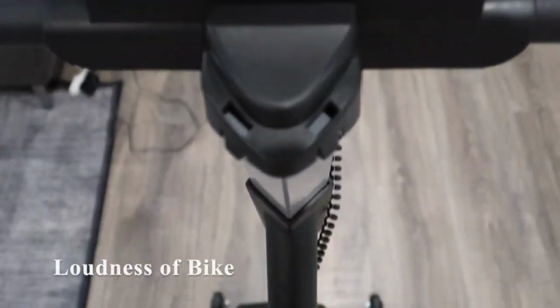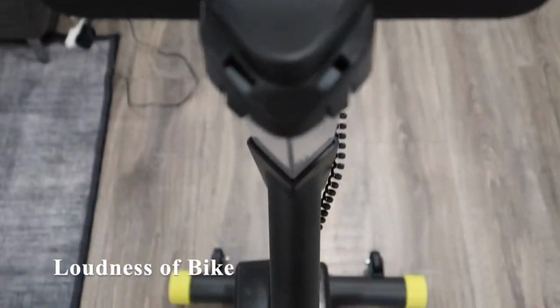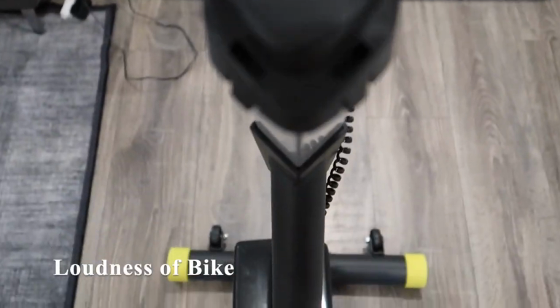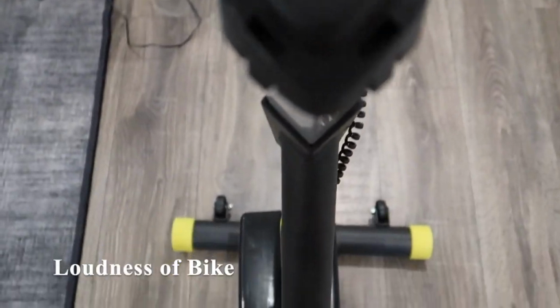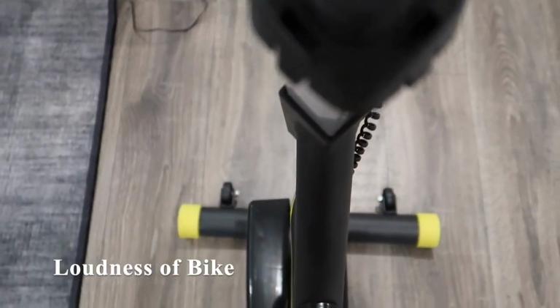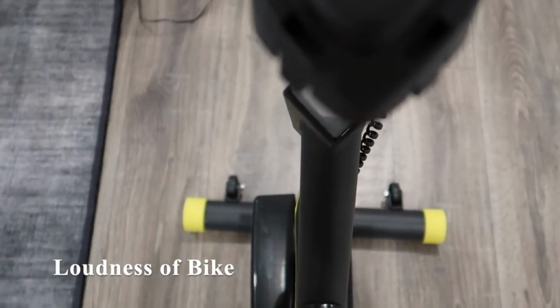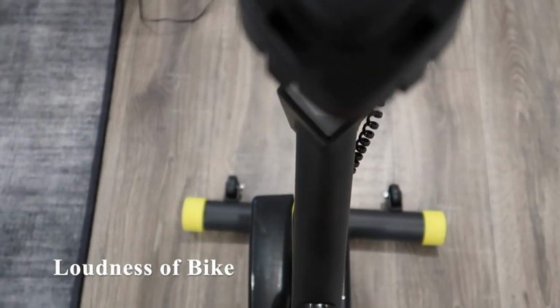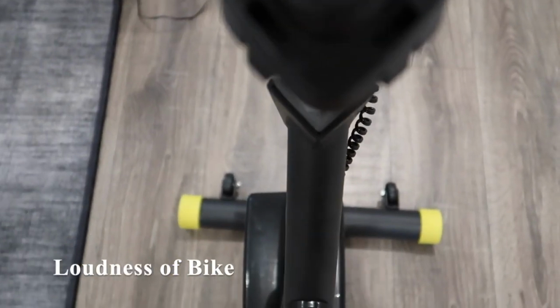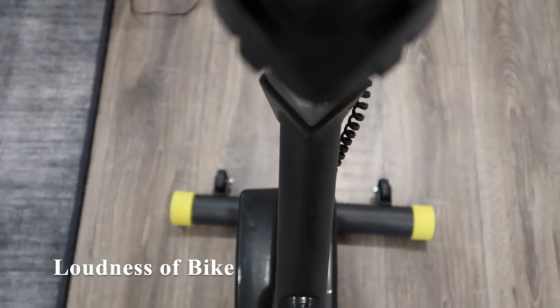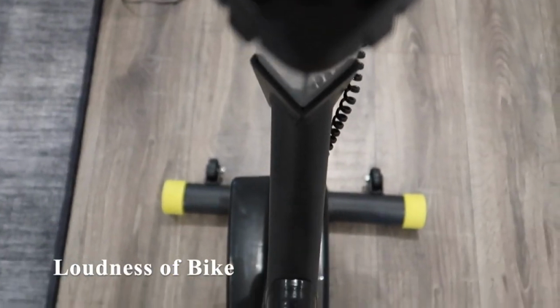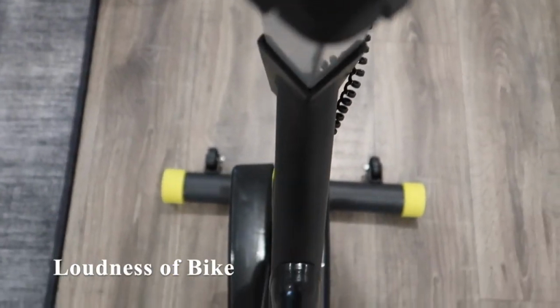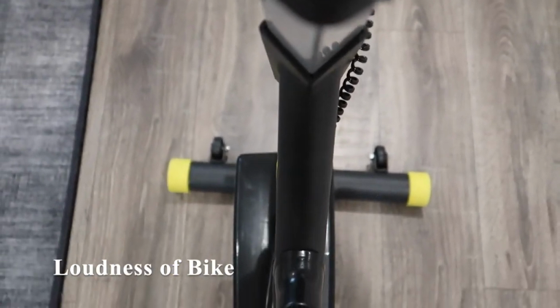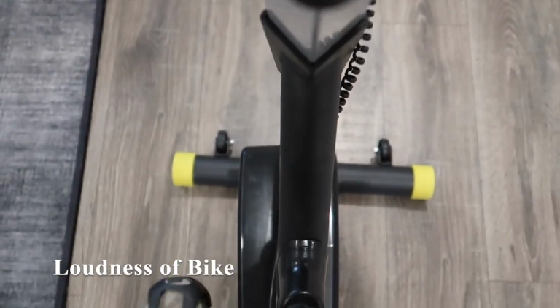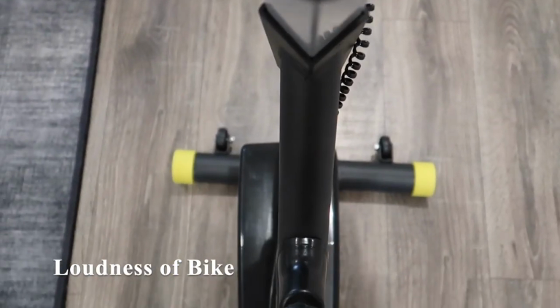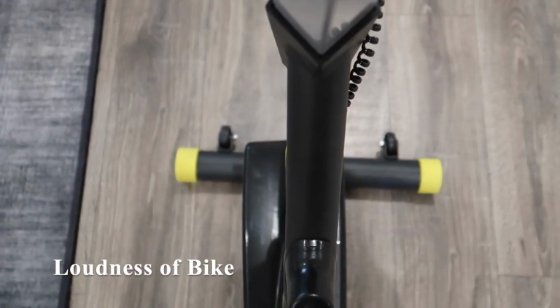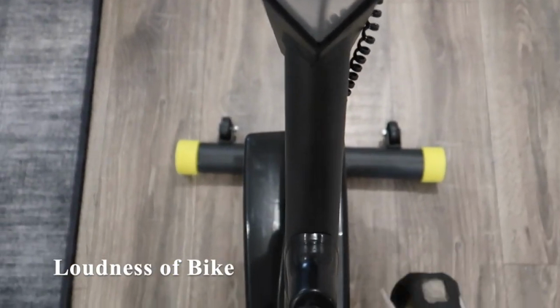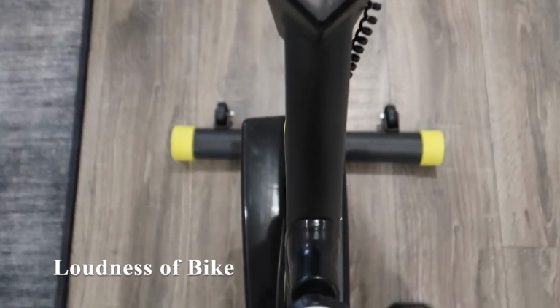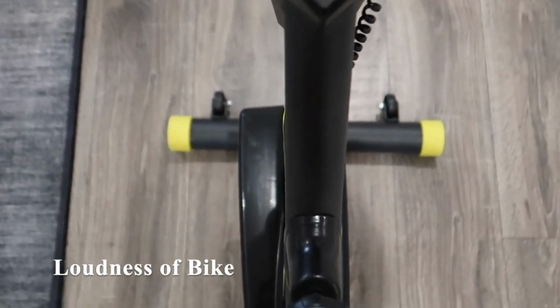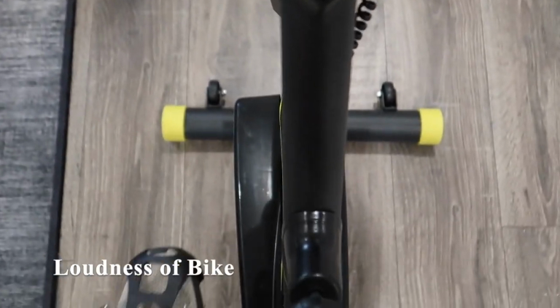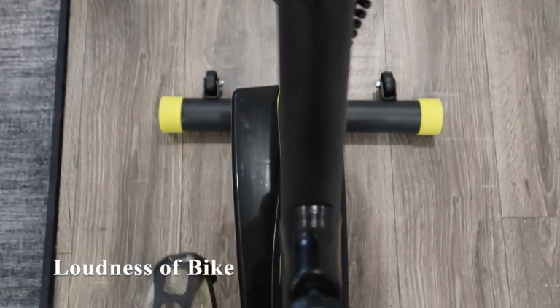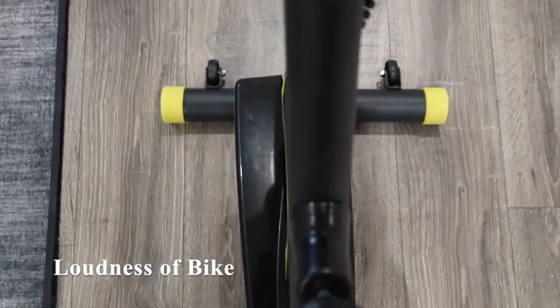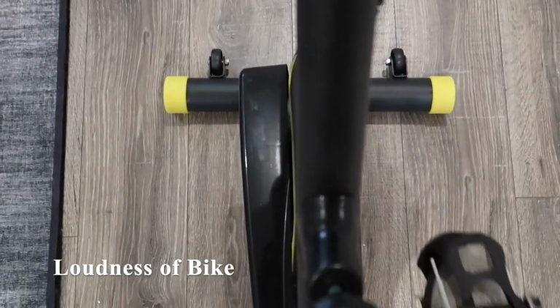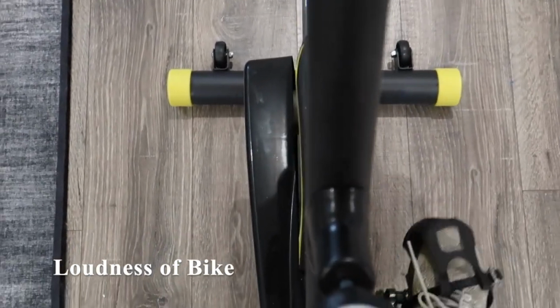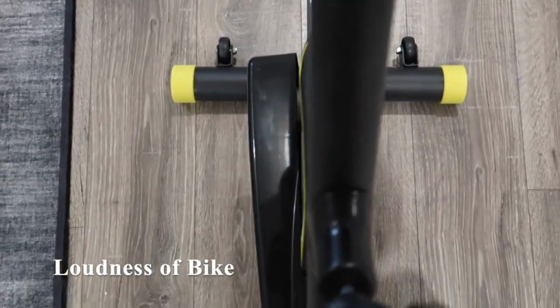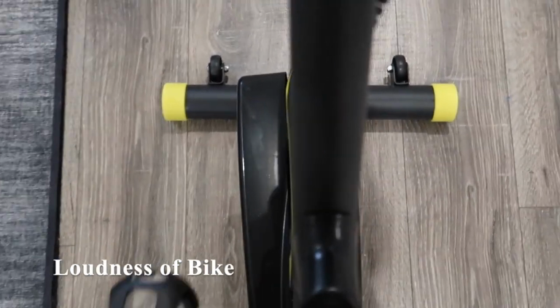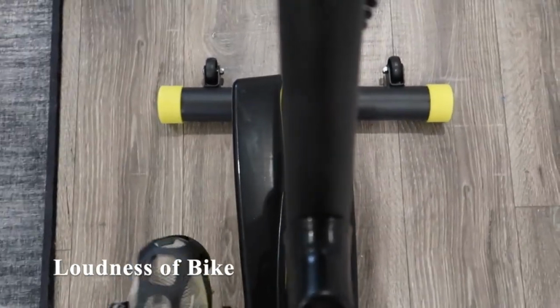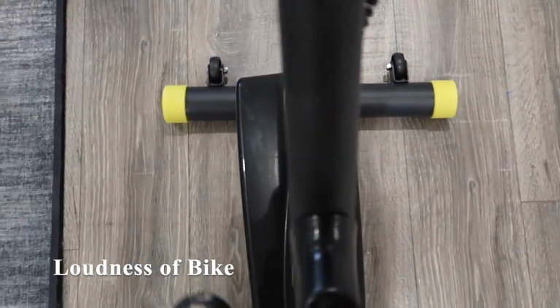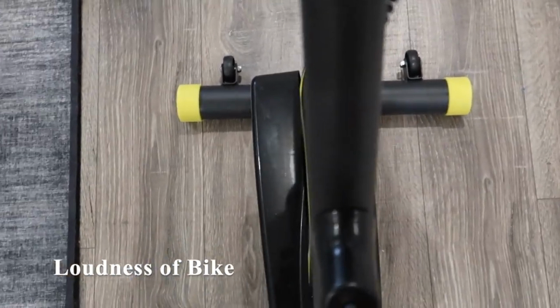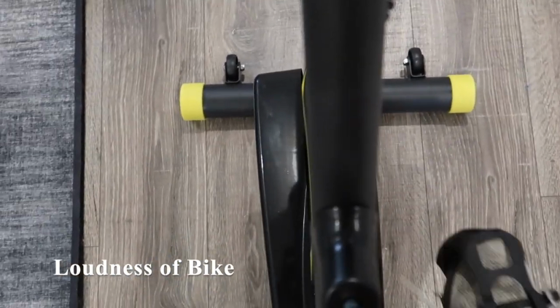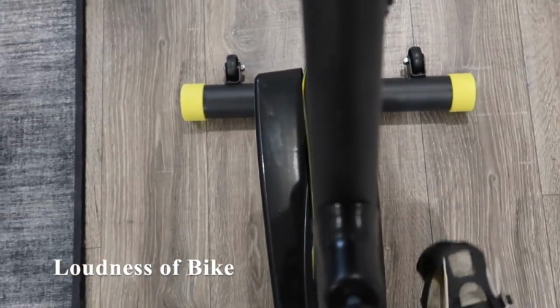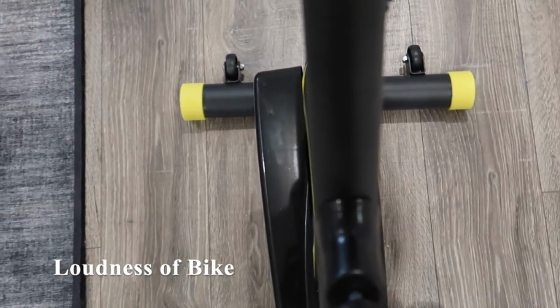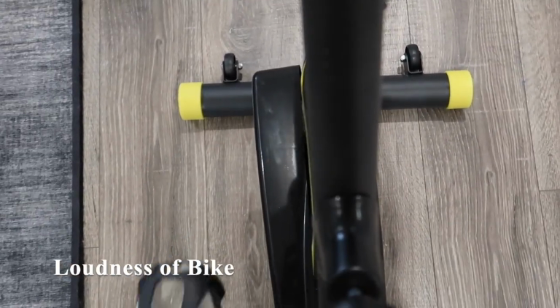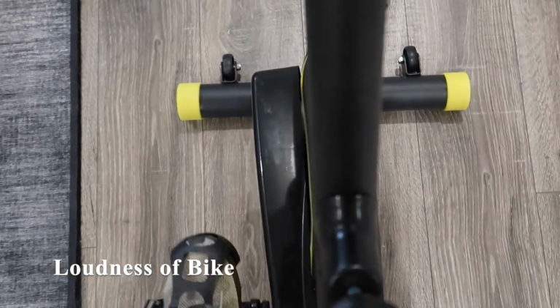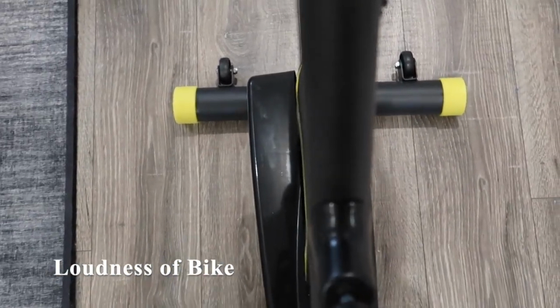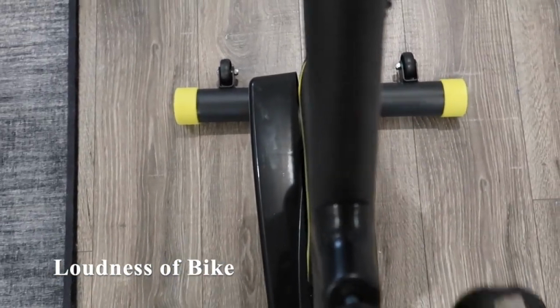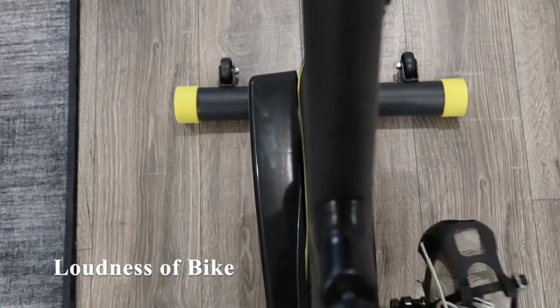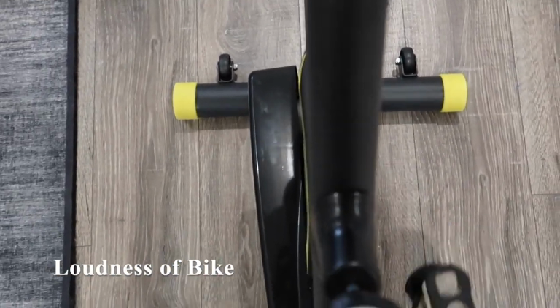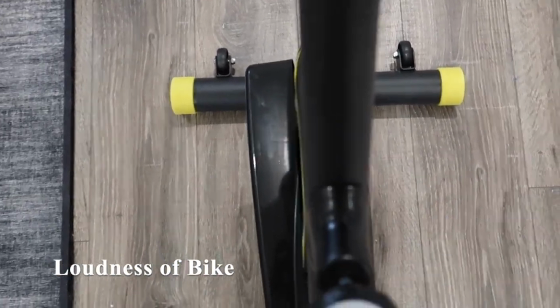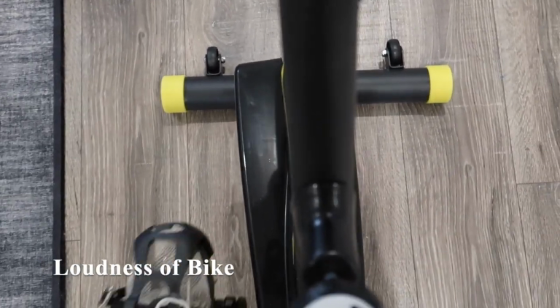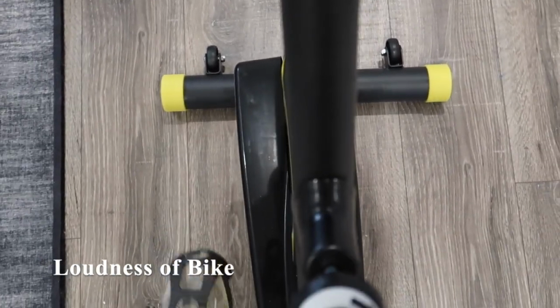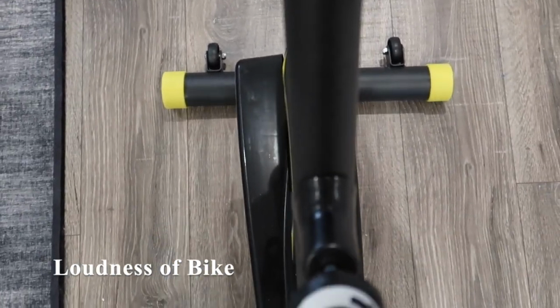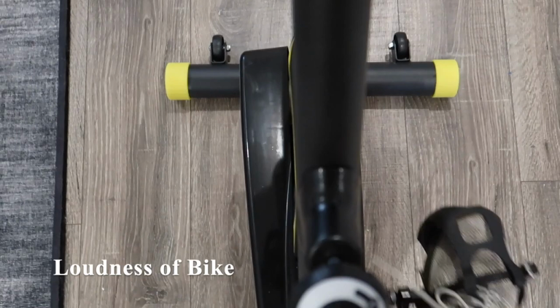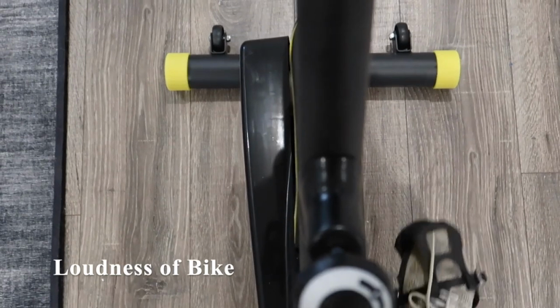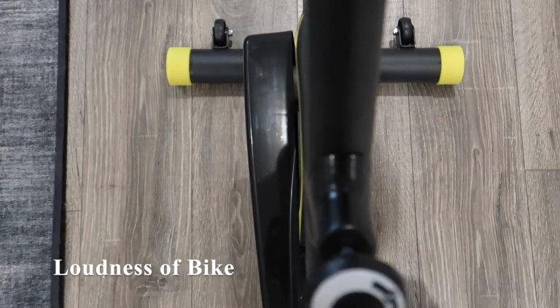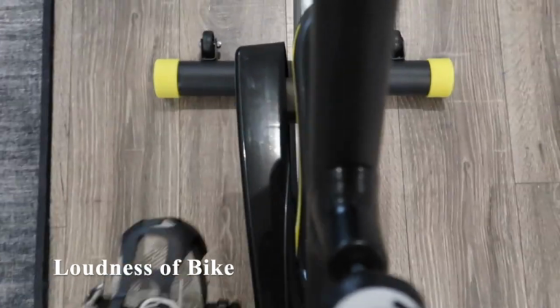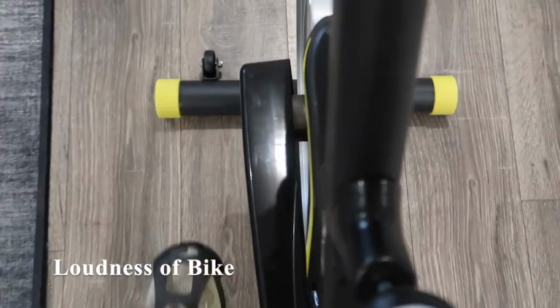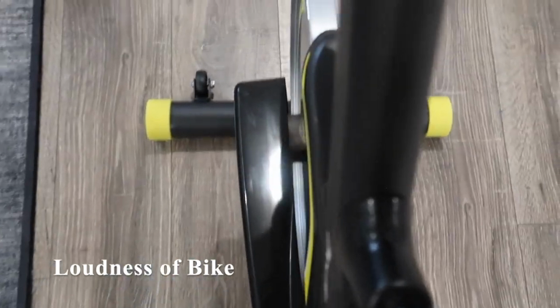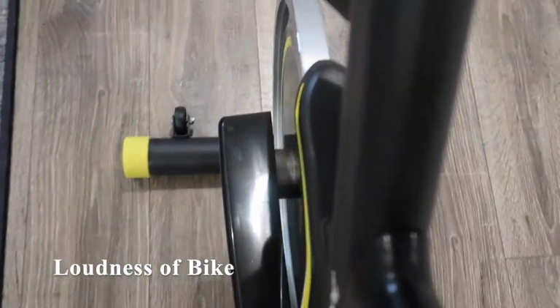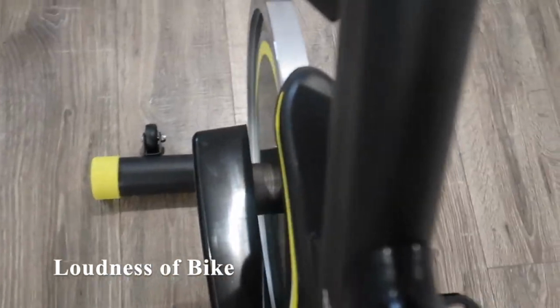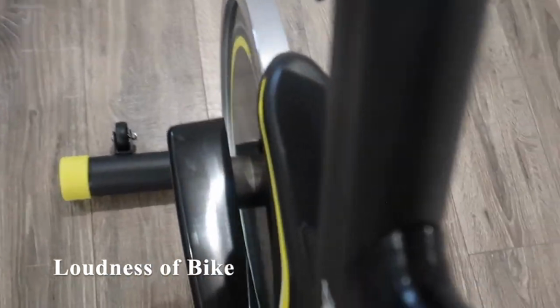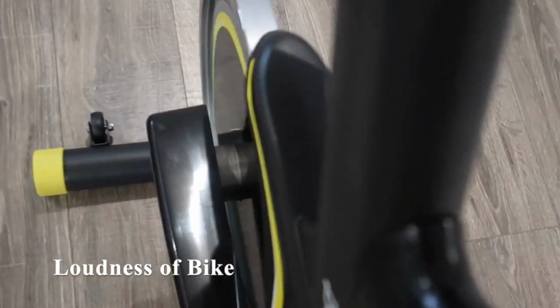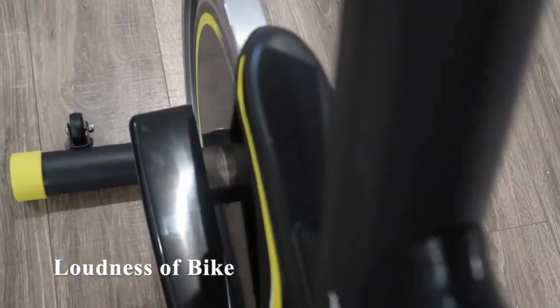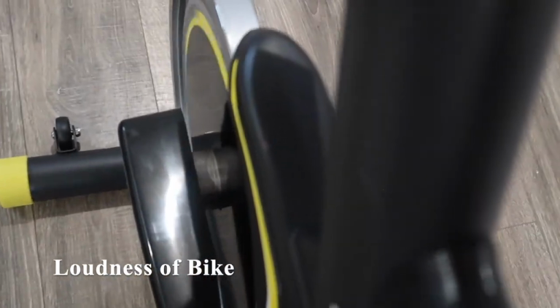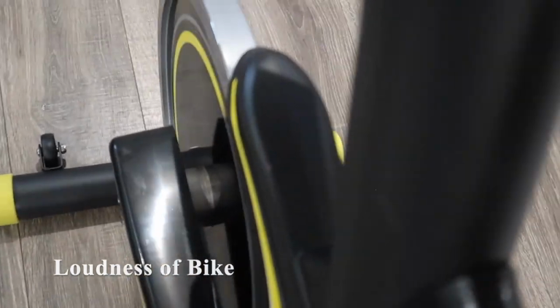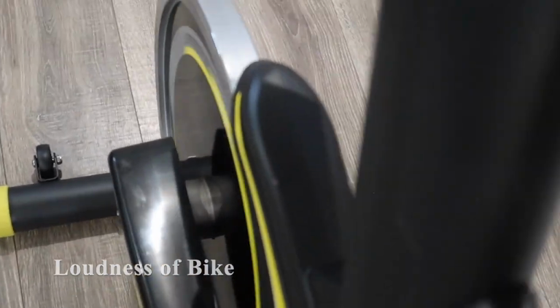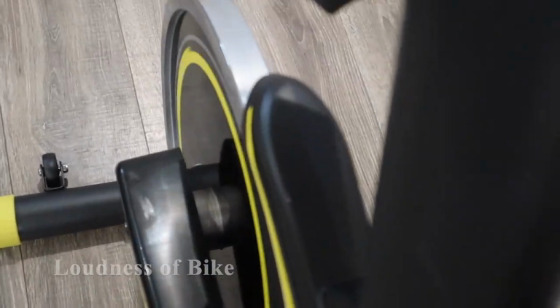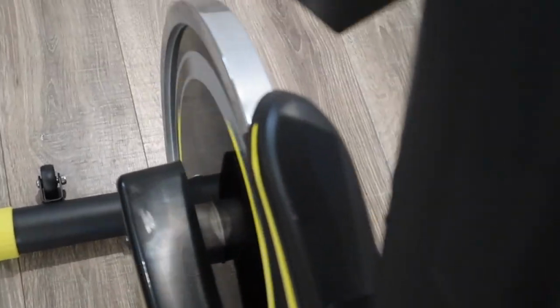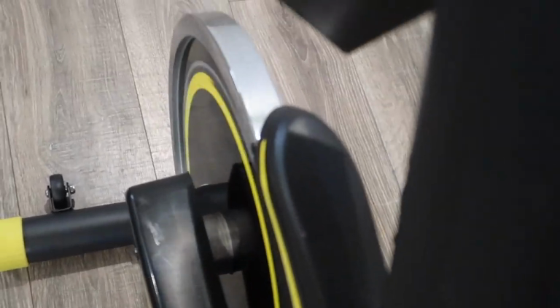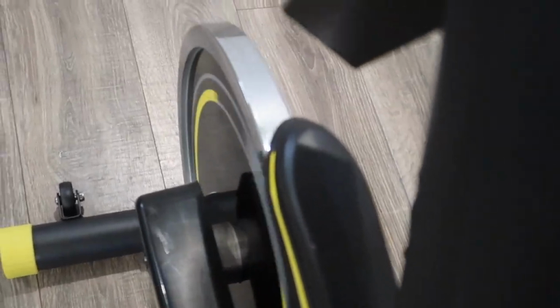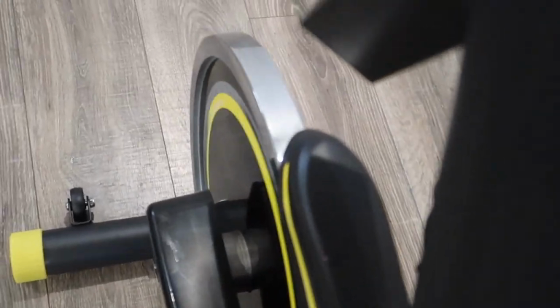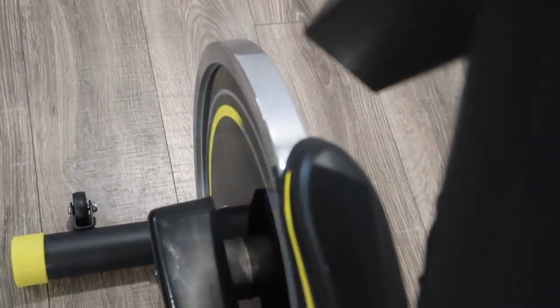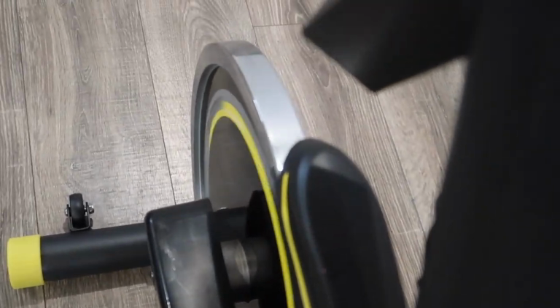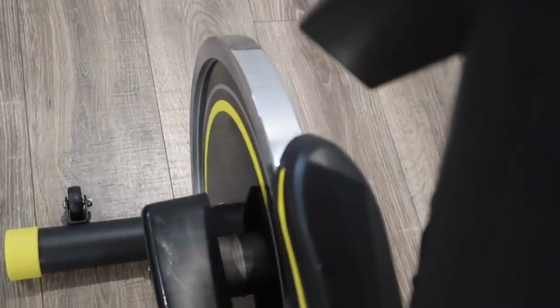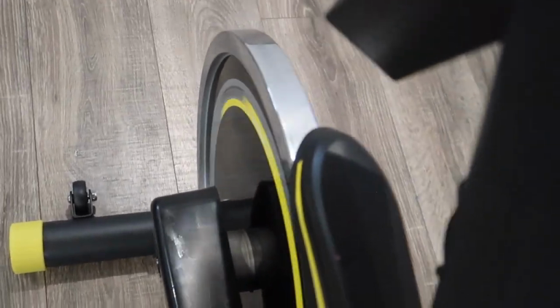This is how loud the bike sounds. There is a little bit of a wobble and you can definitely hear the flywheel sound.